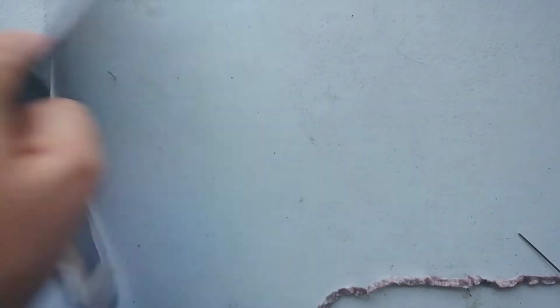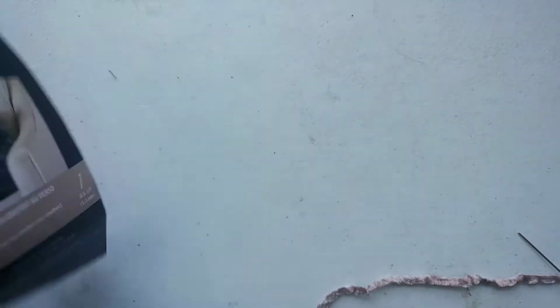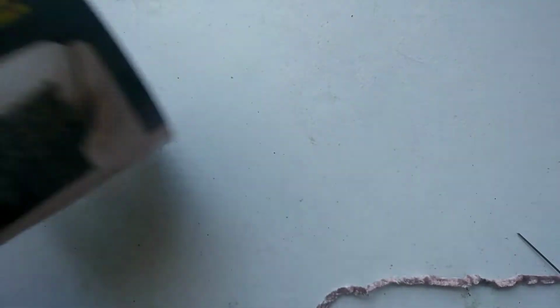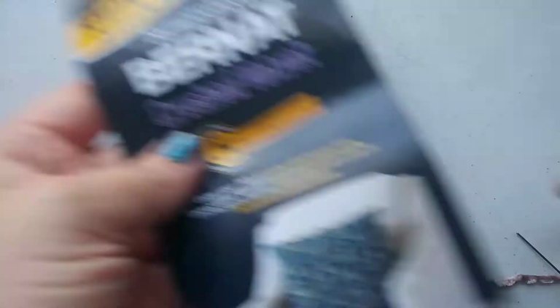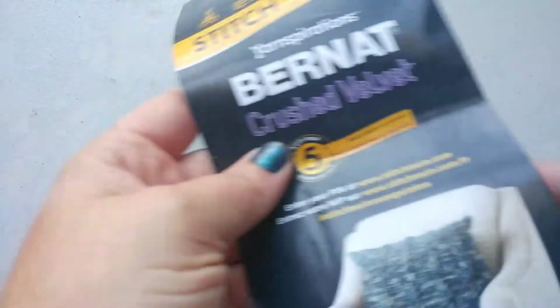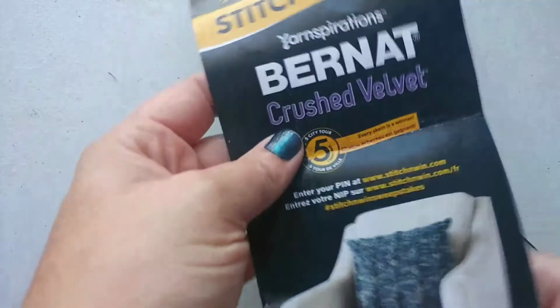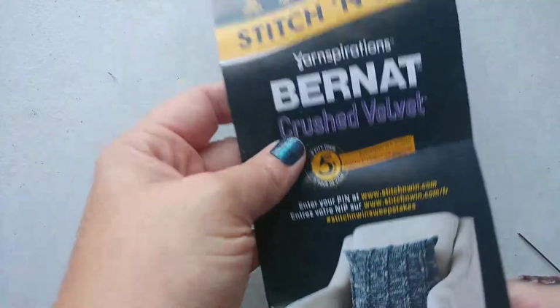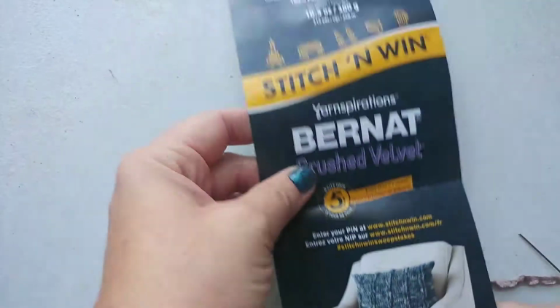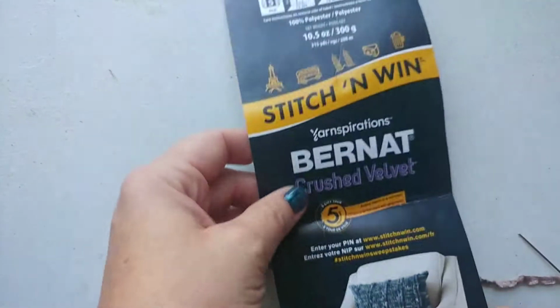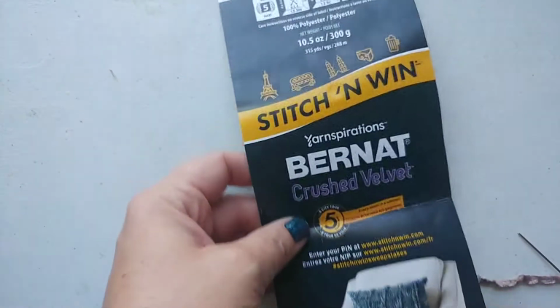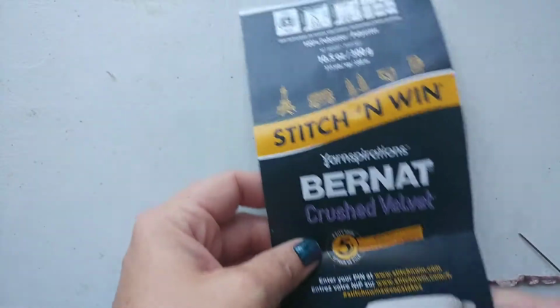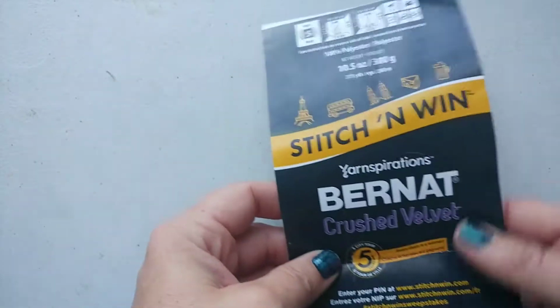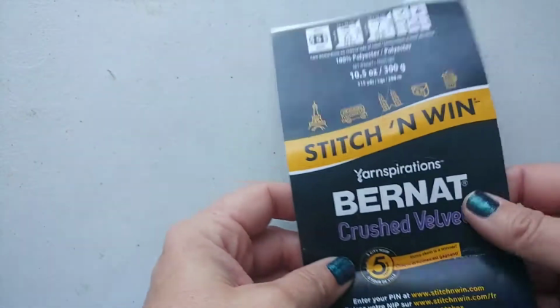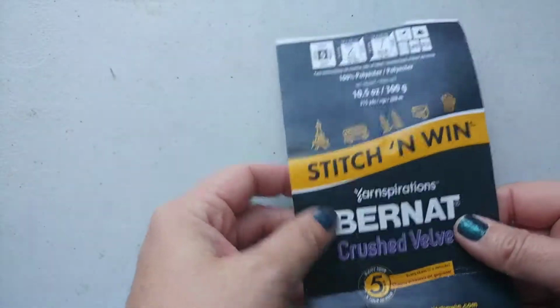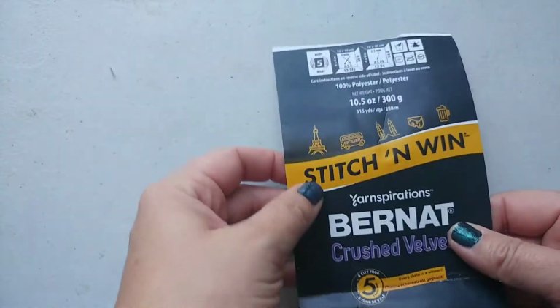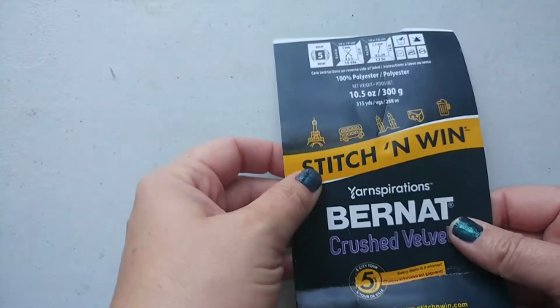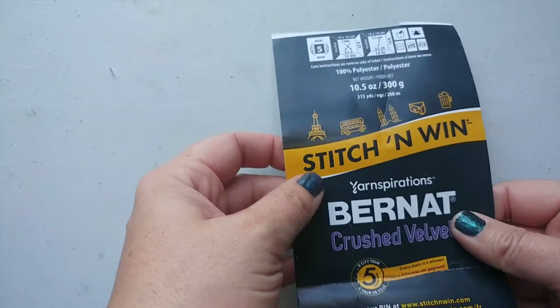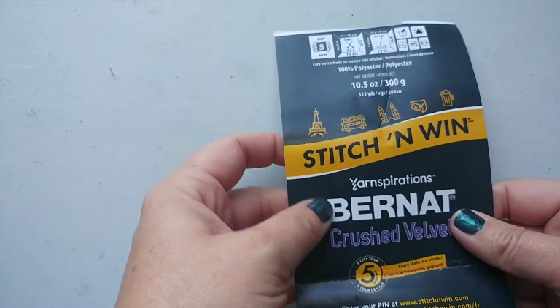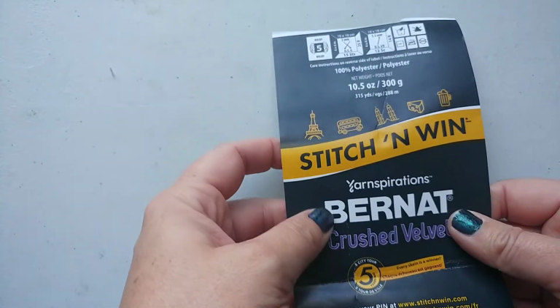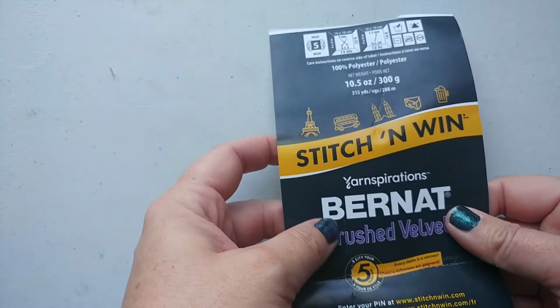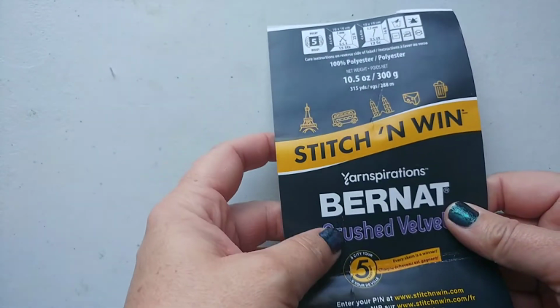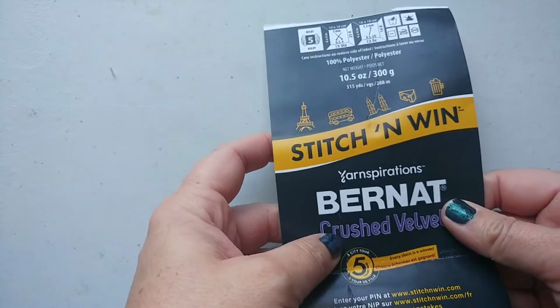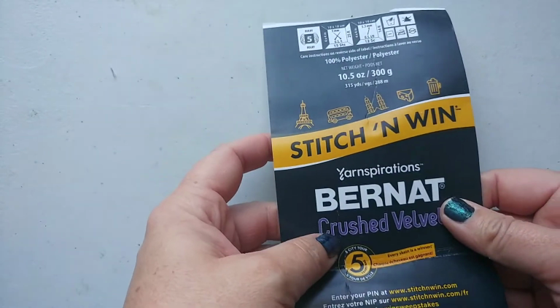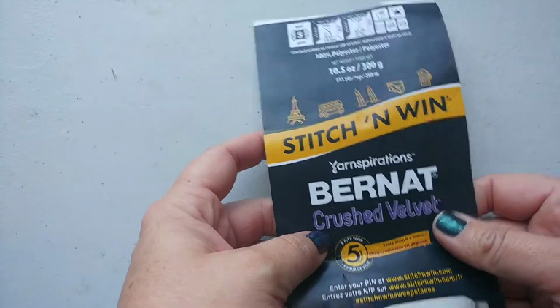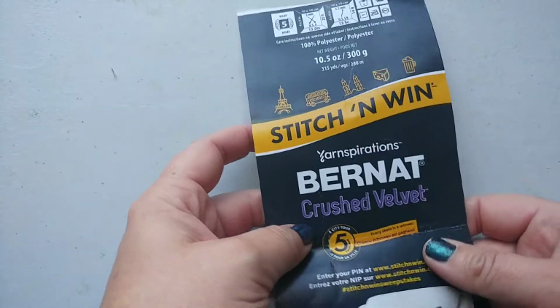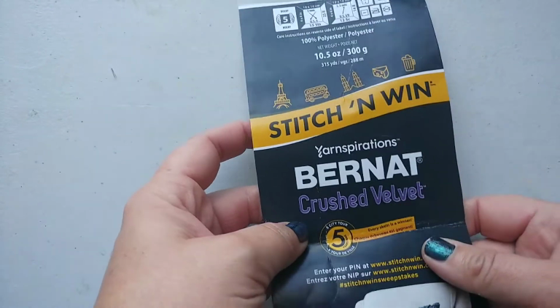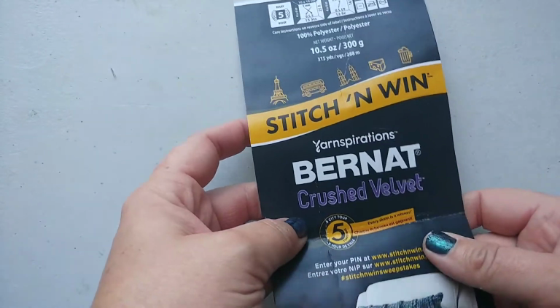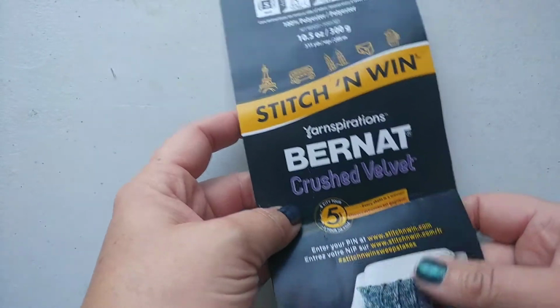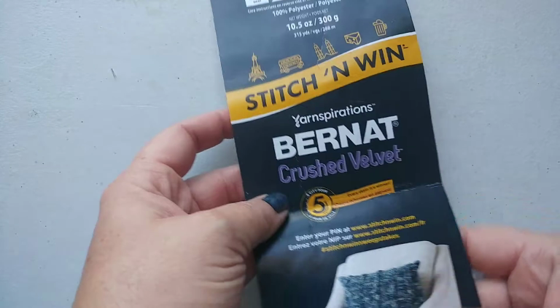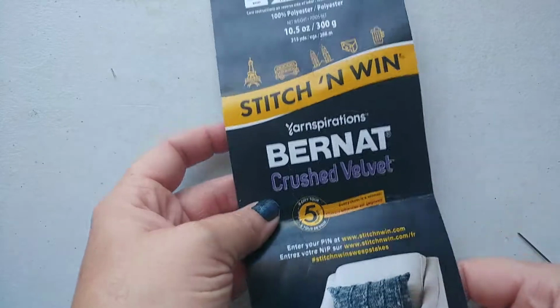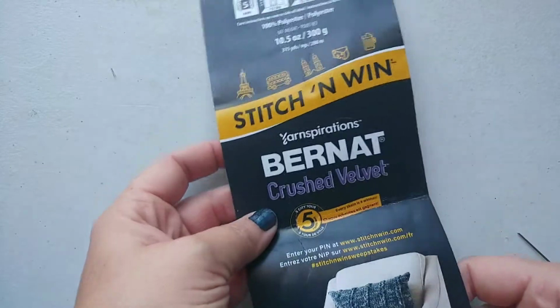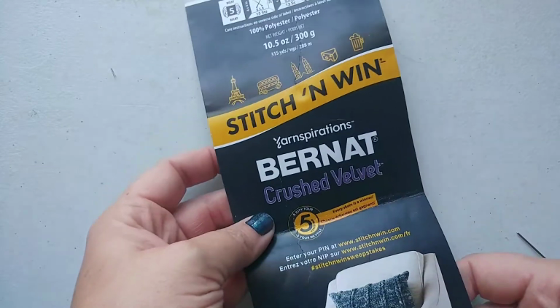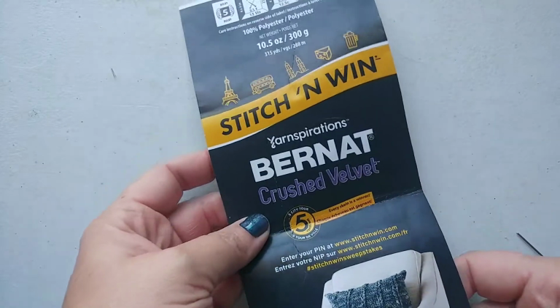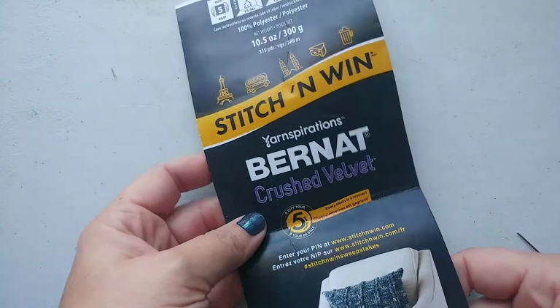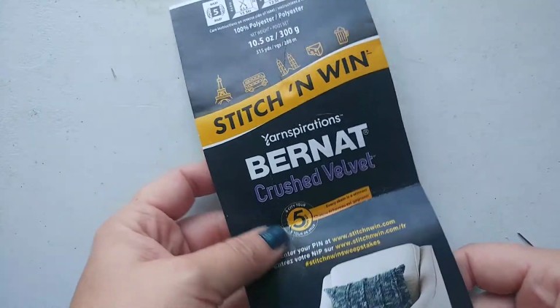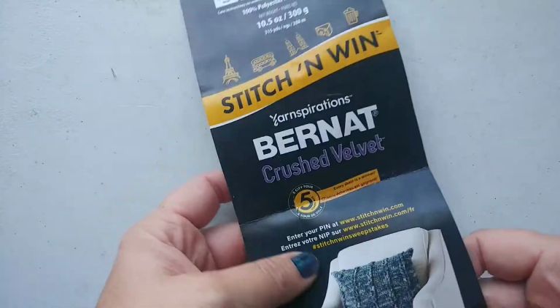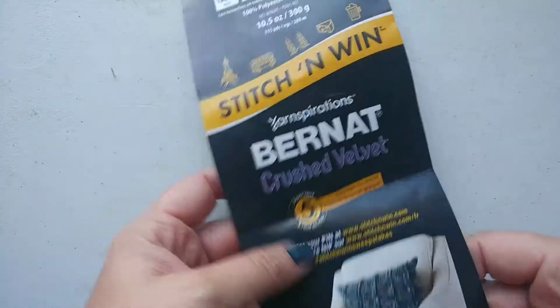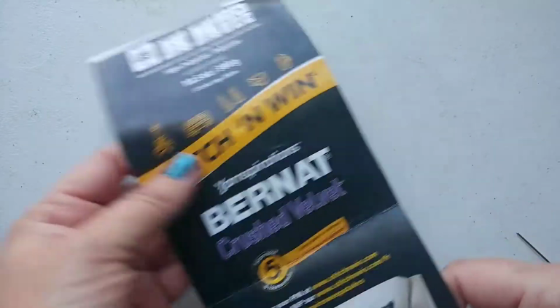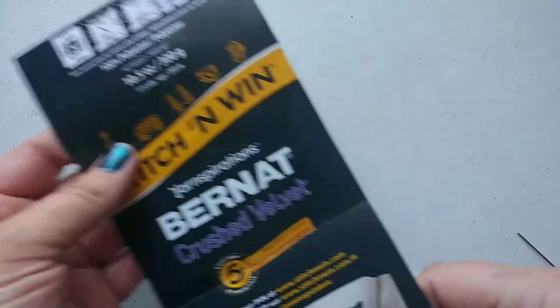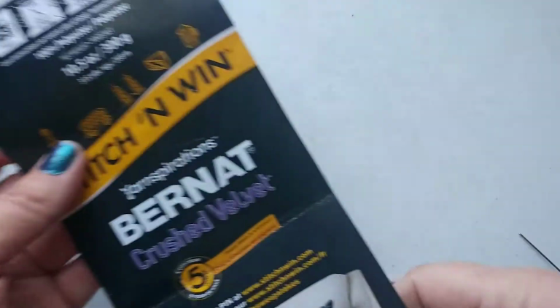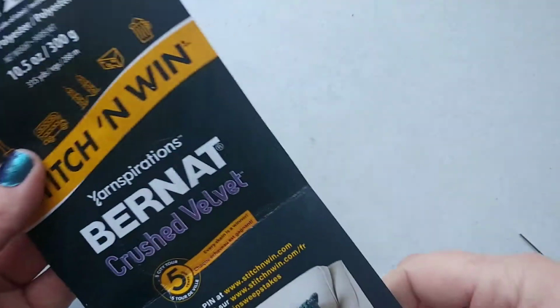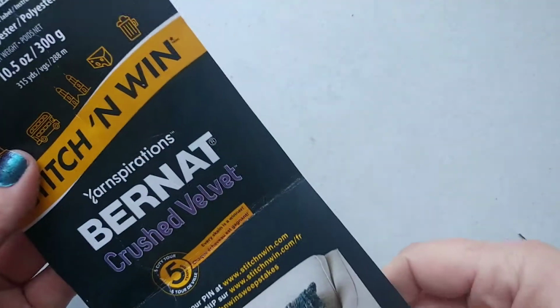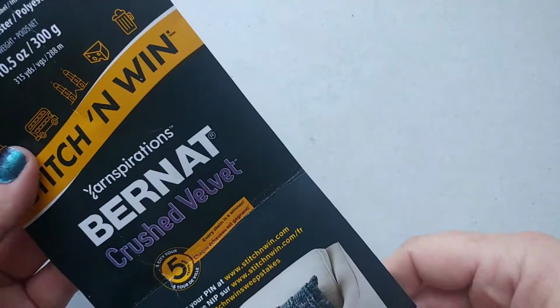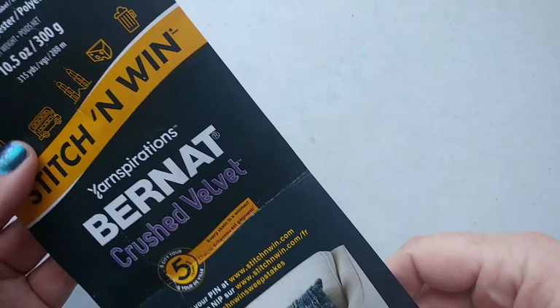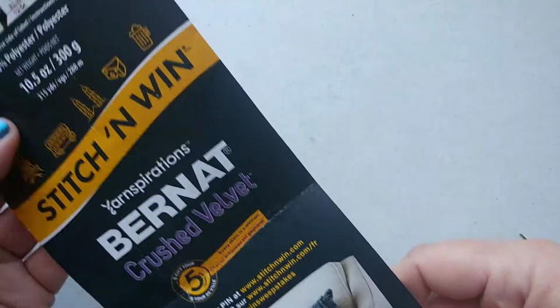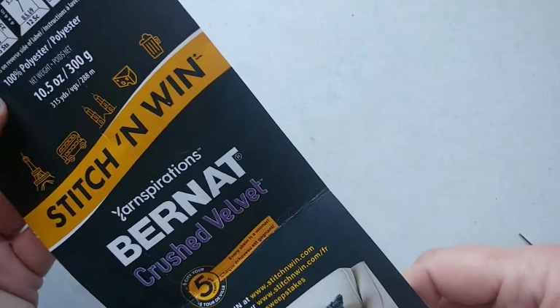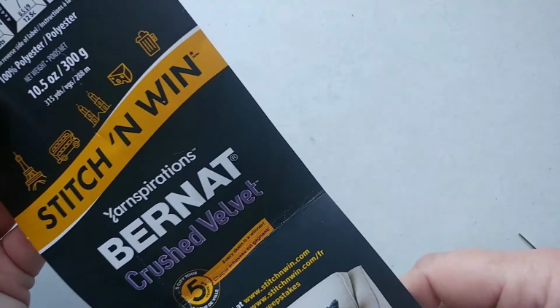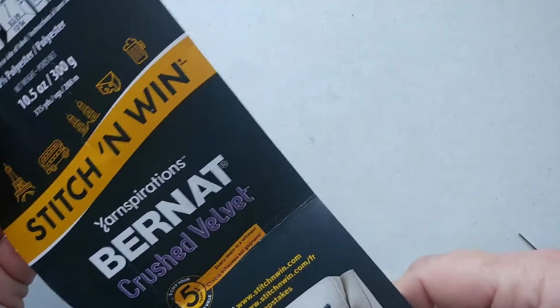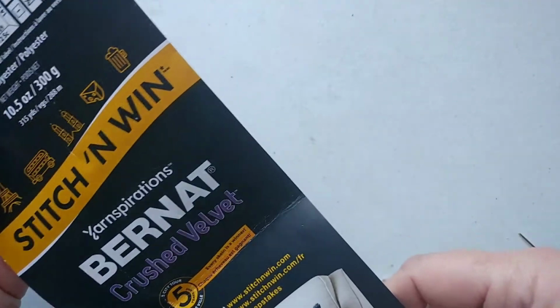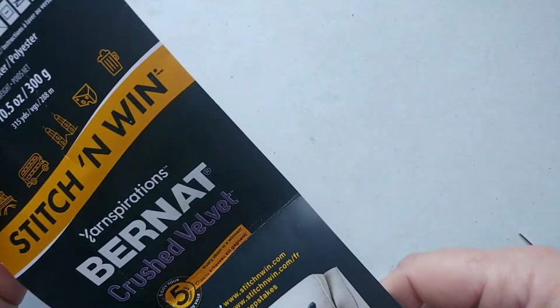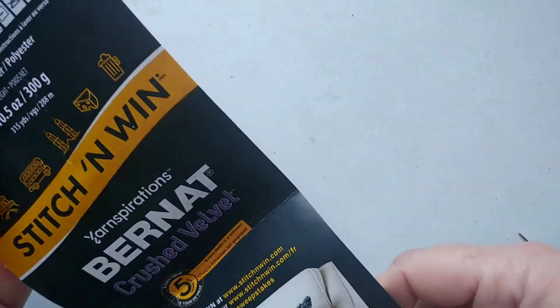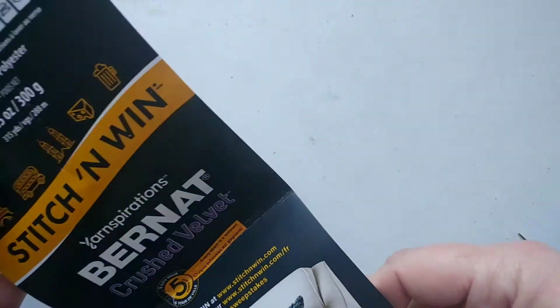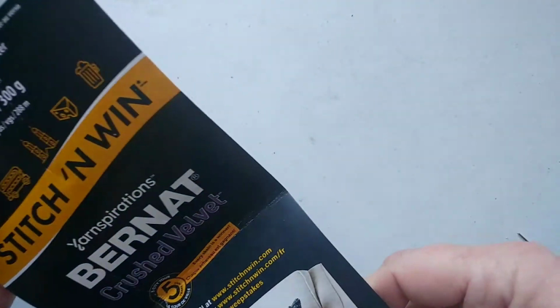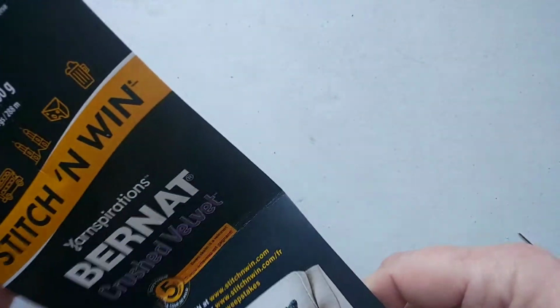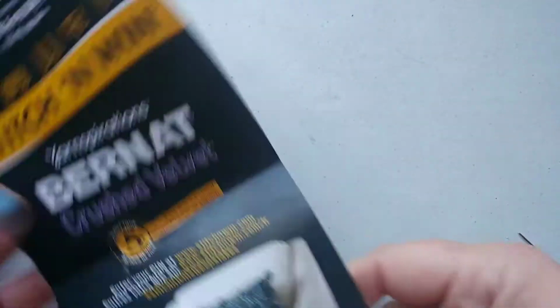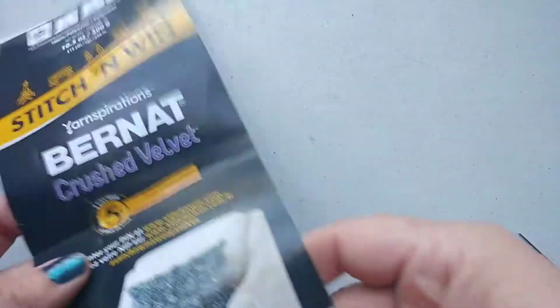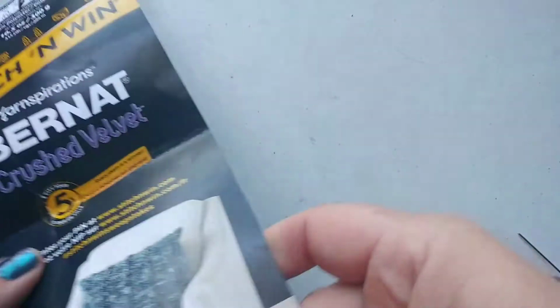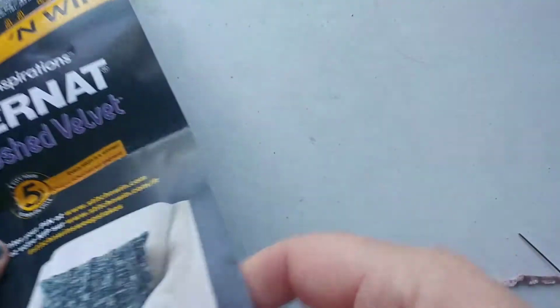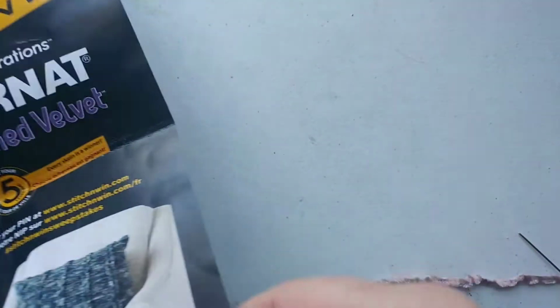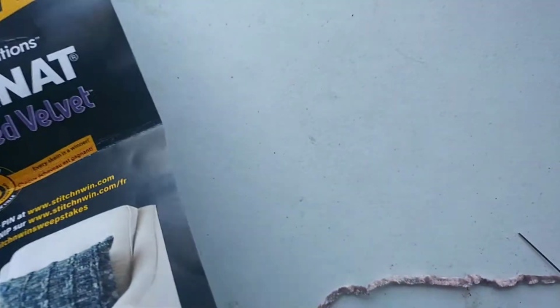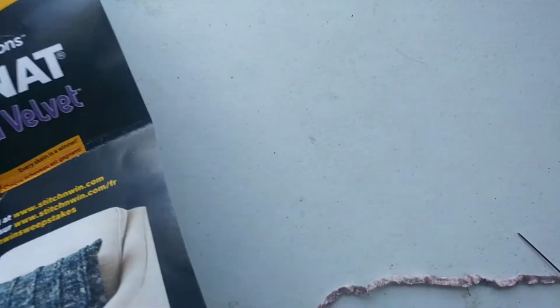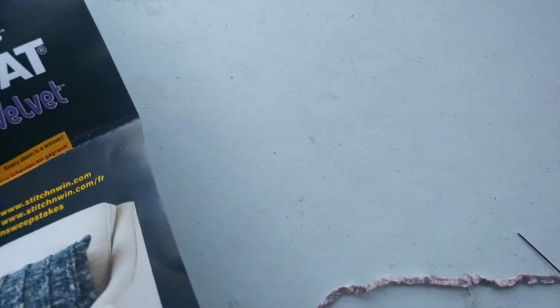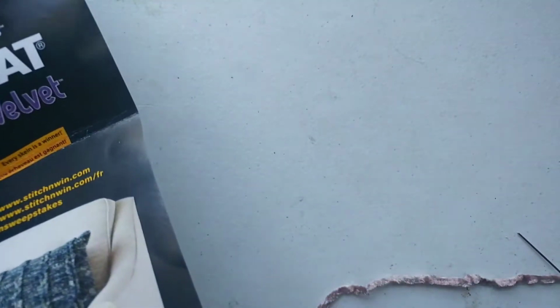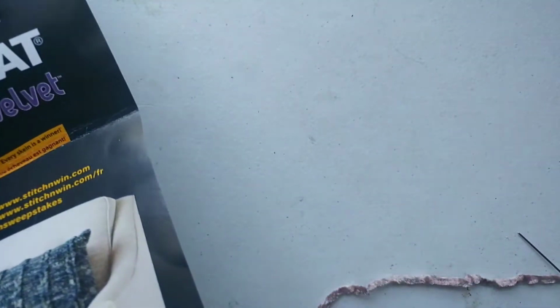This is the yarn that I used. It's Bernat Crushed Velvet. Let me see if I can find the color on here for you.